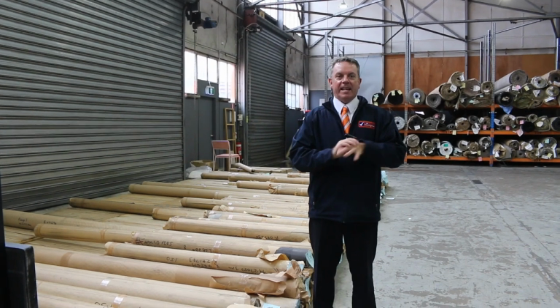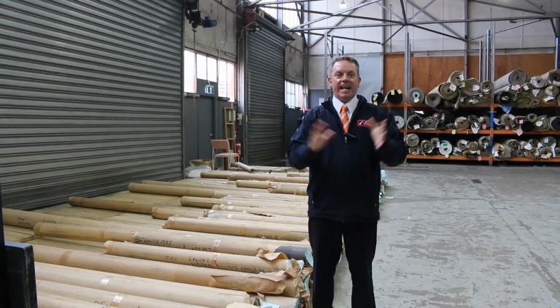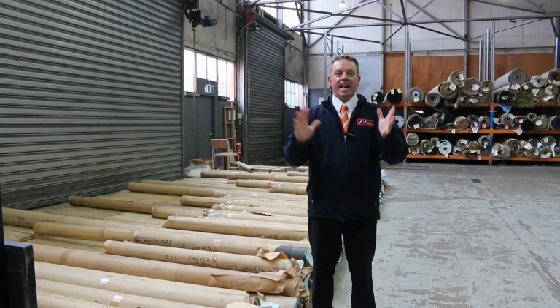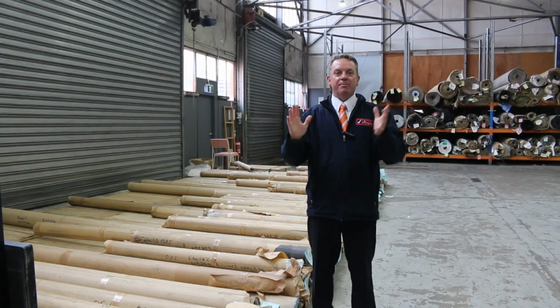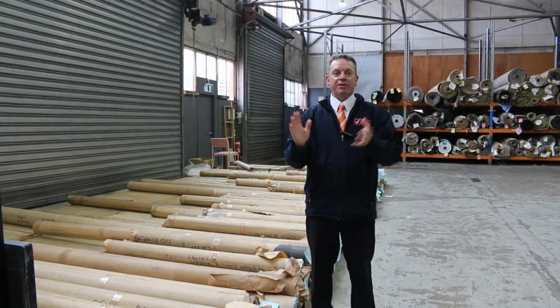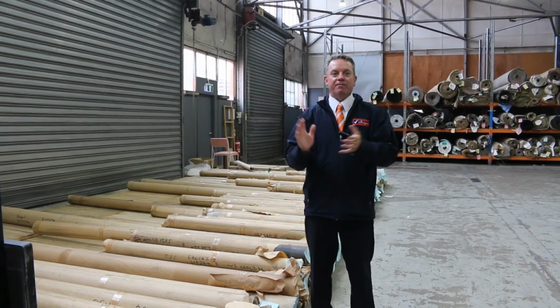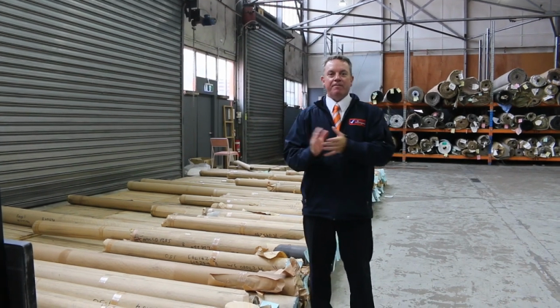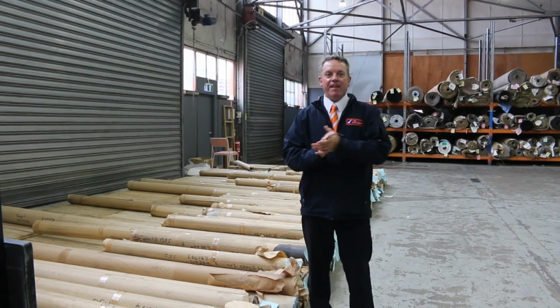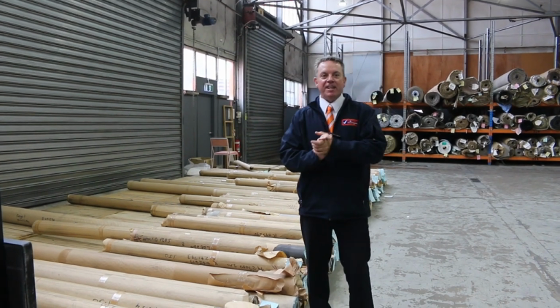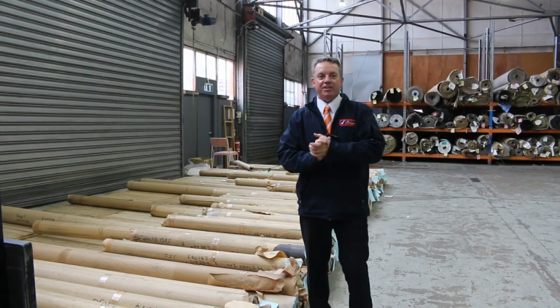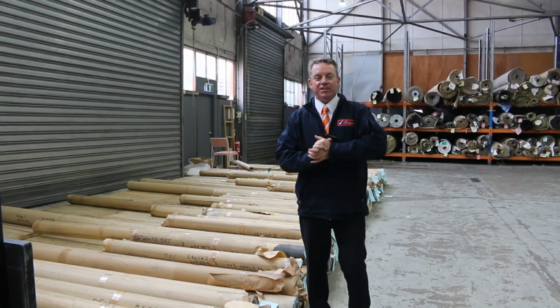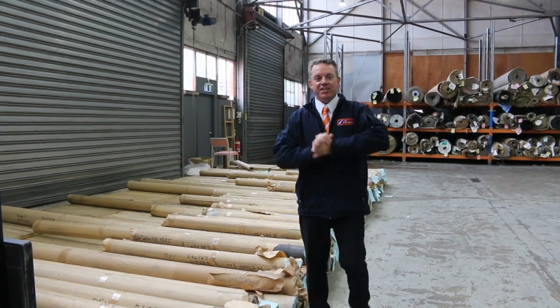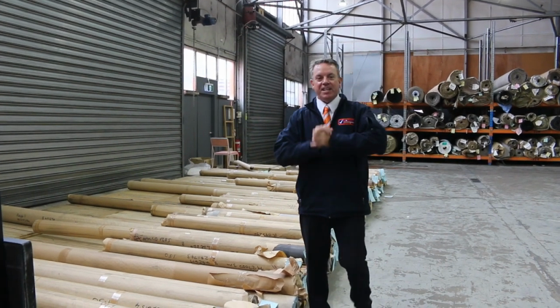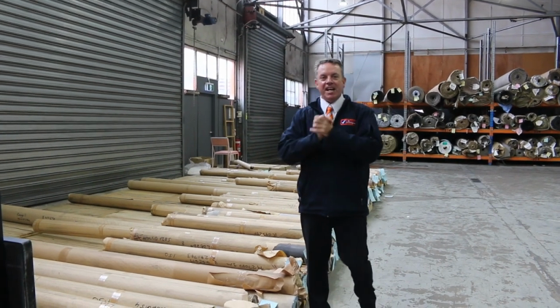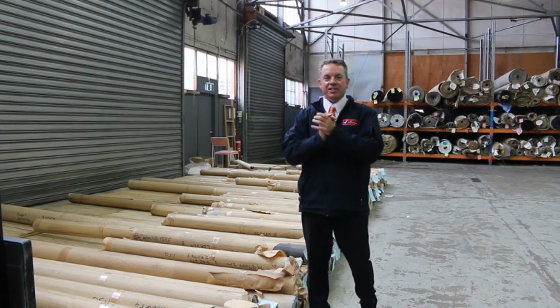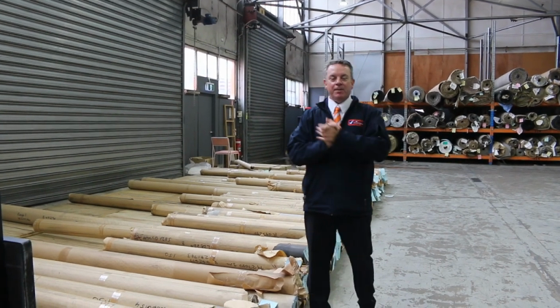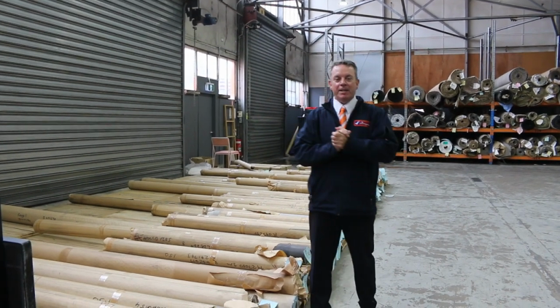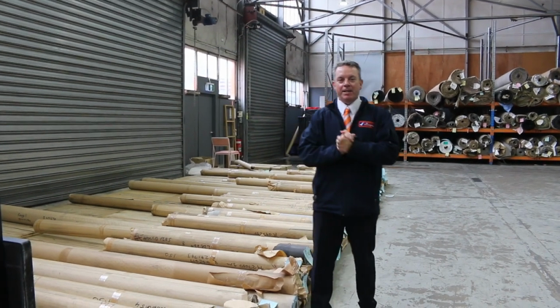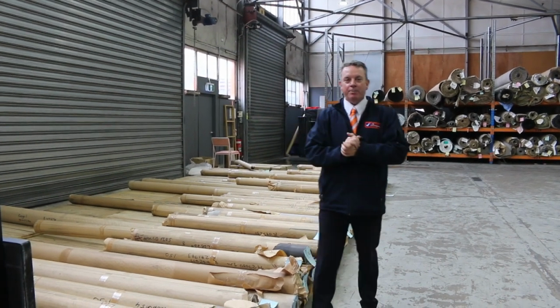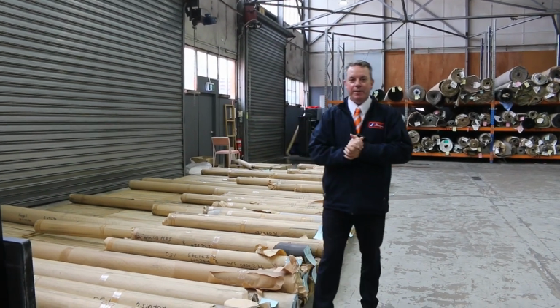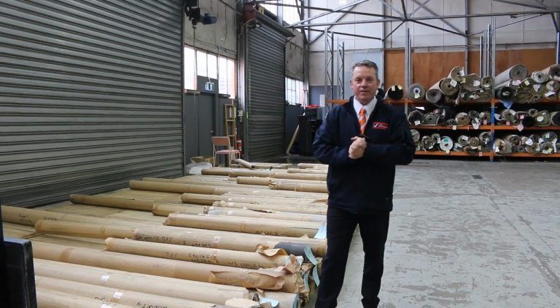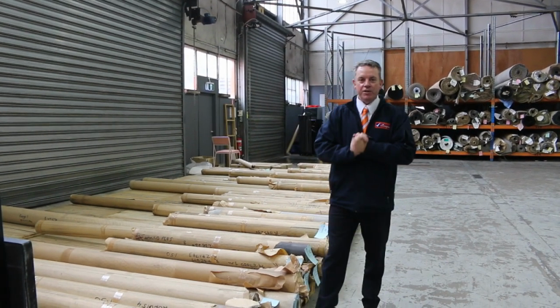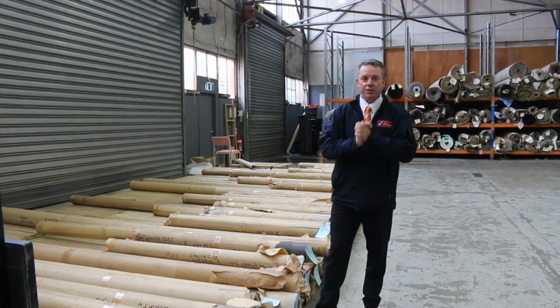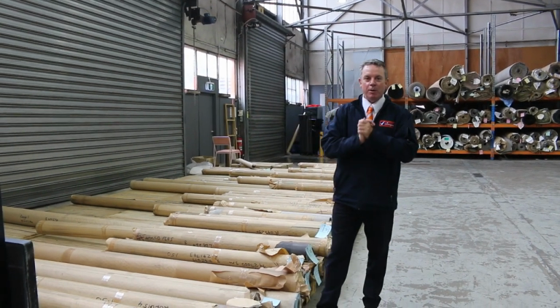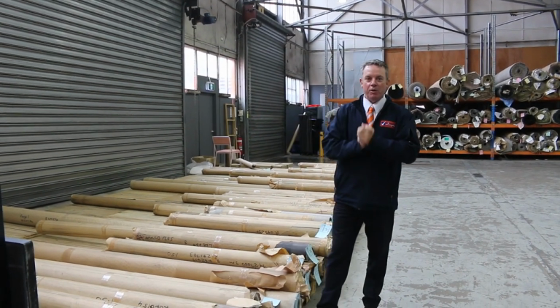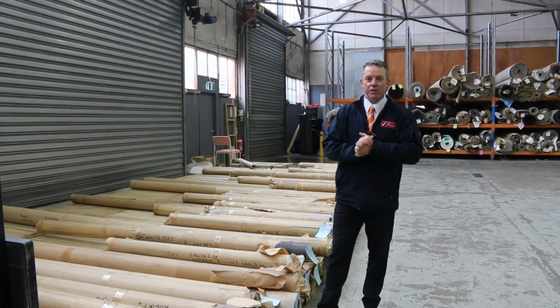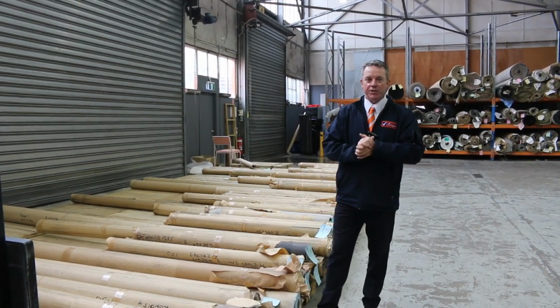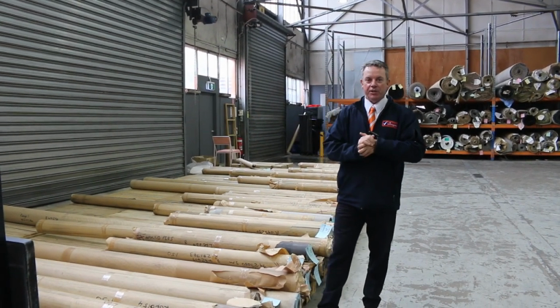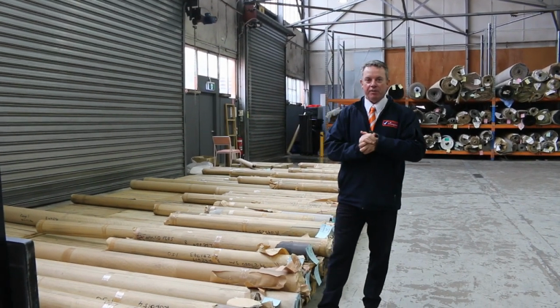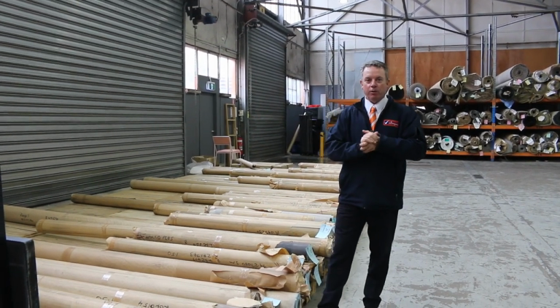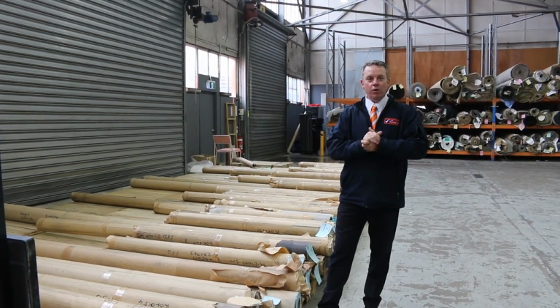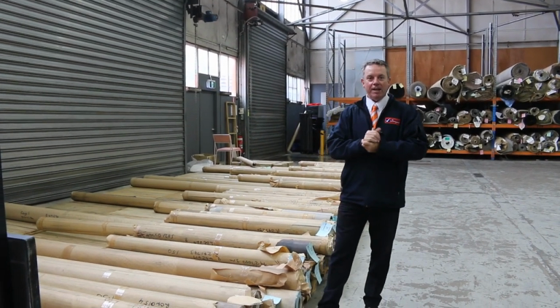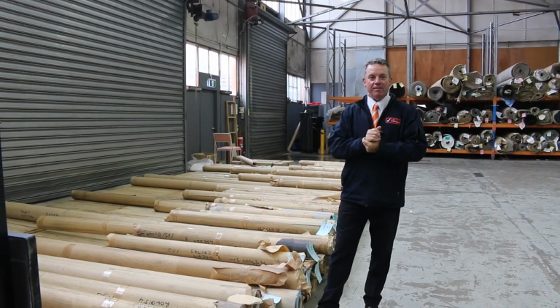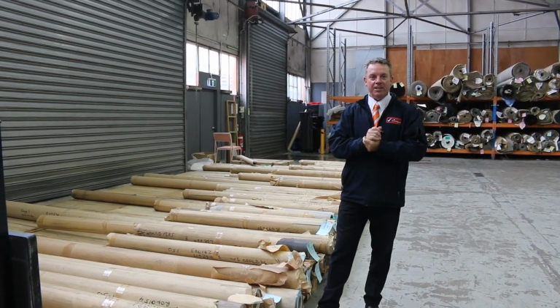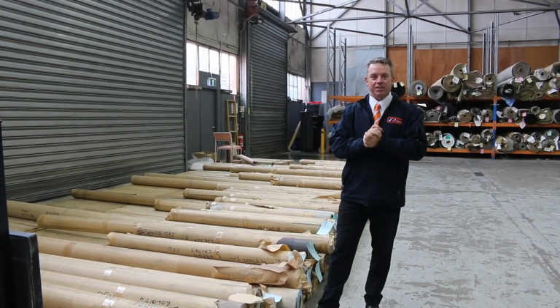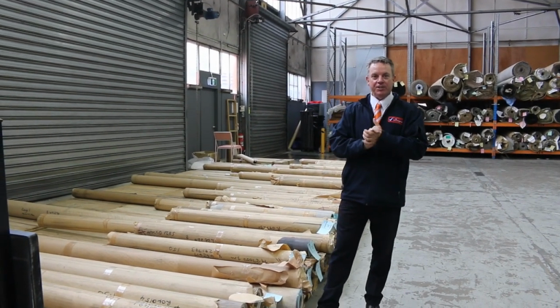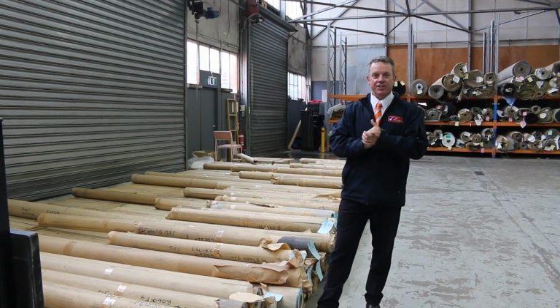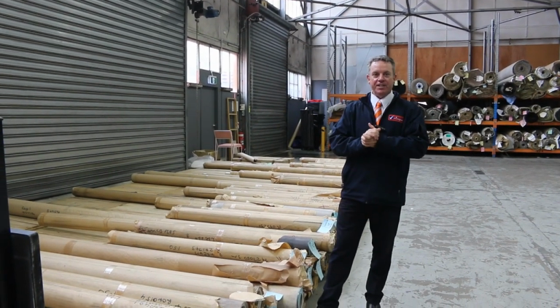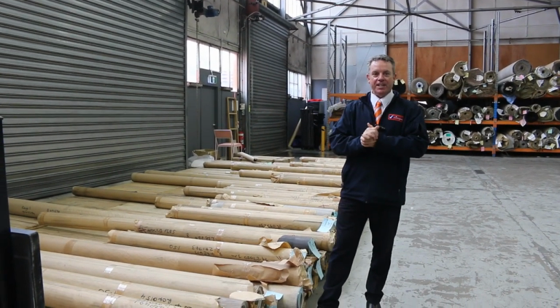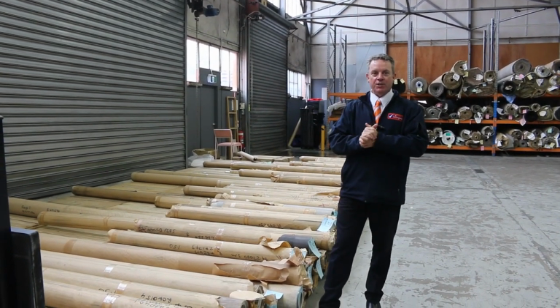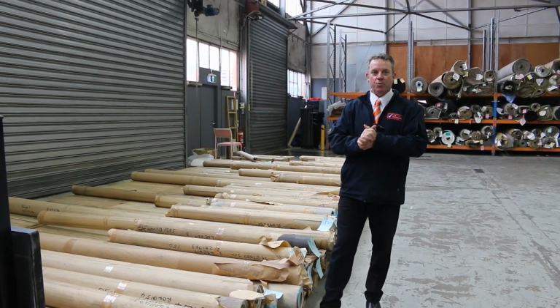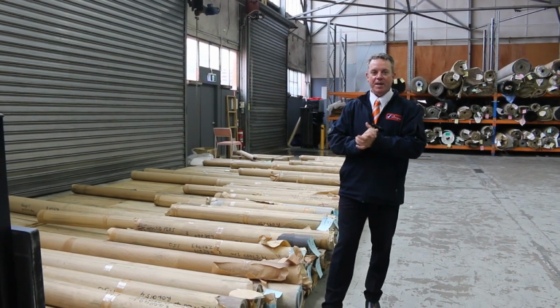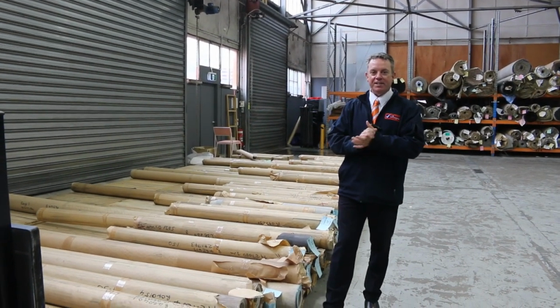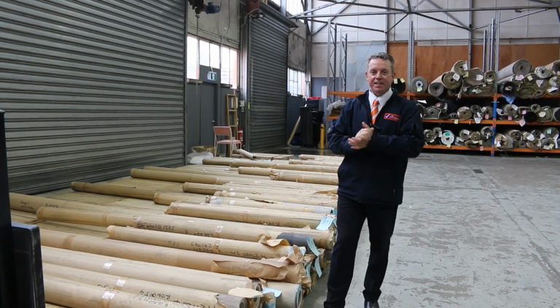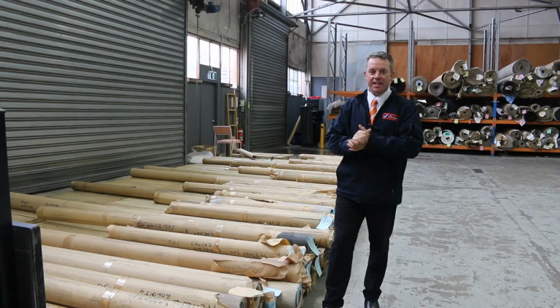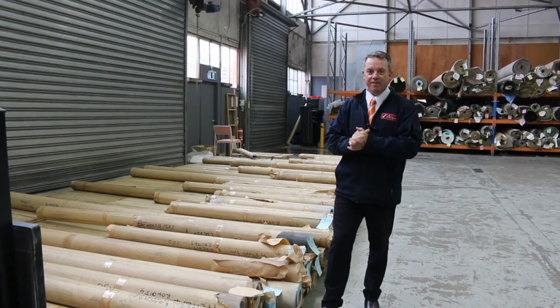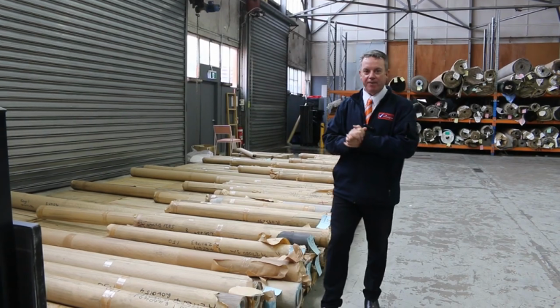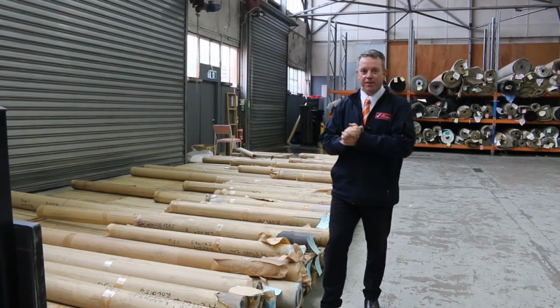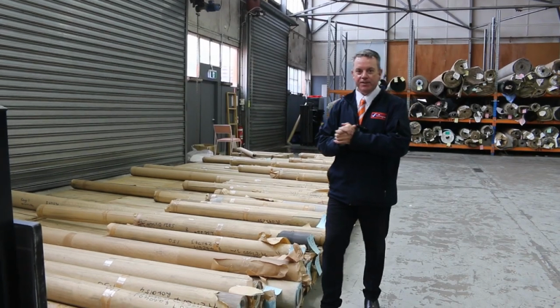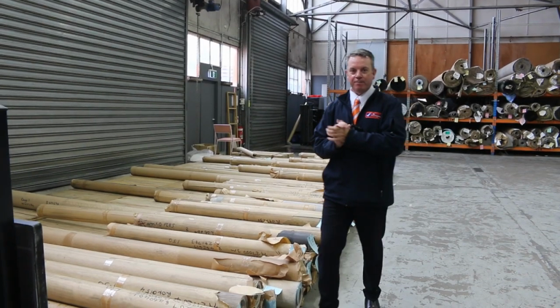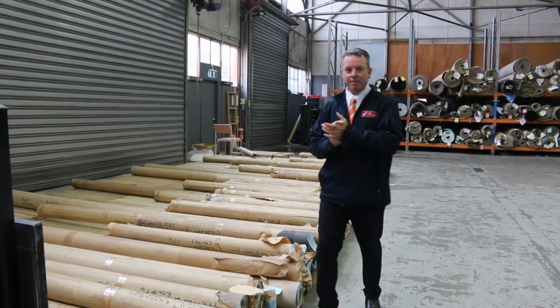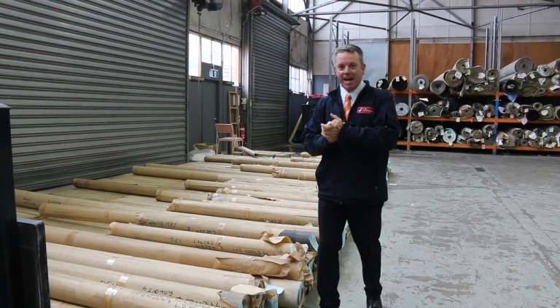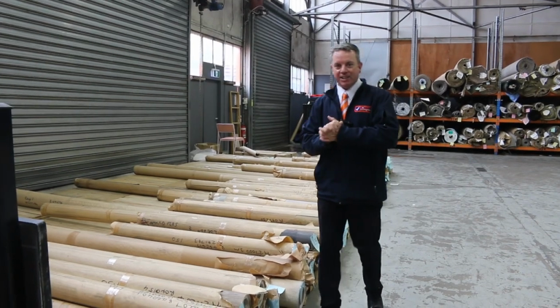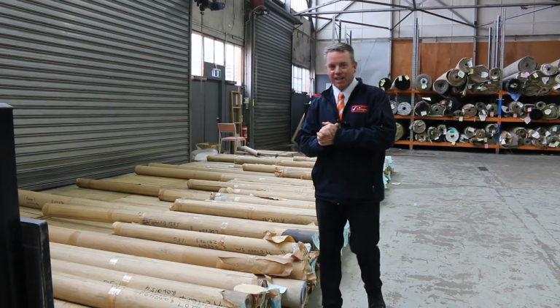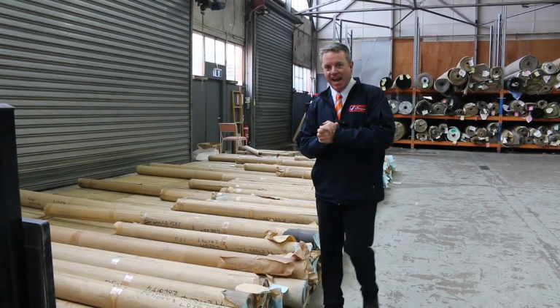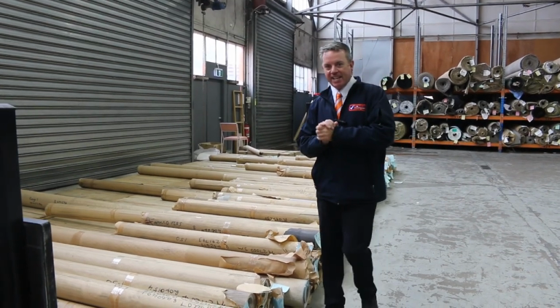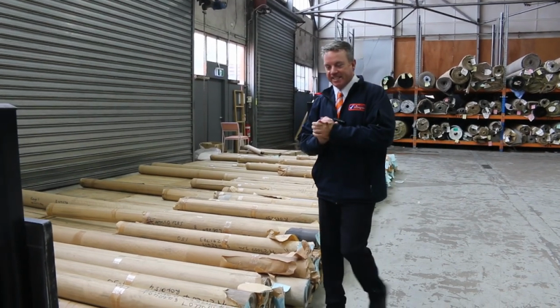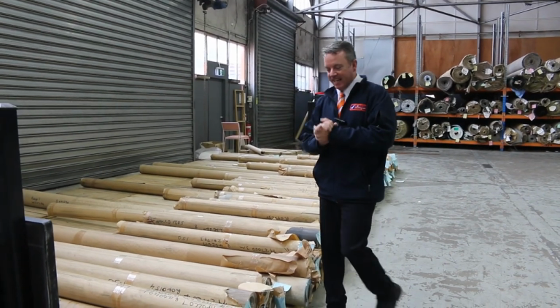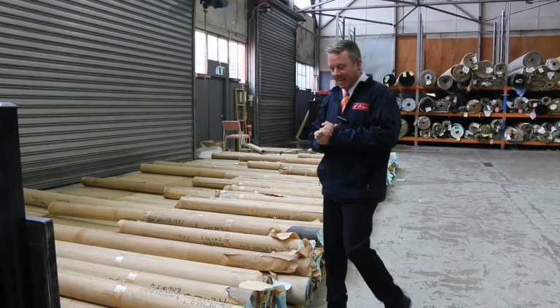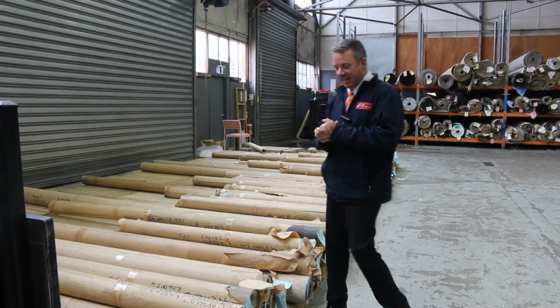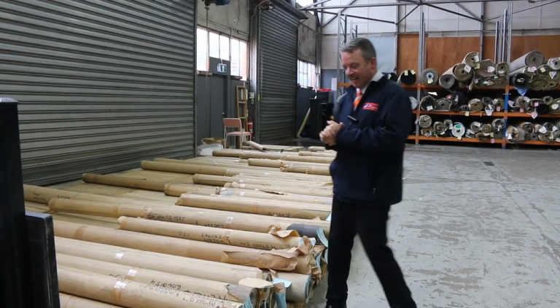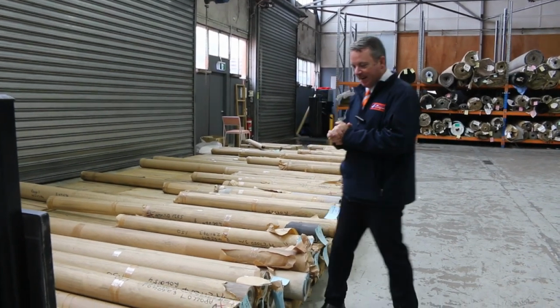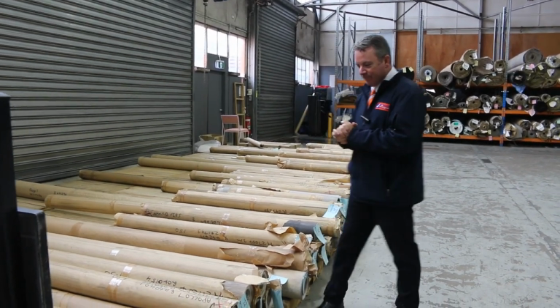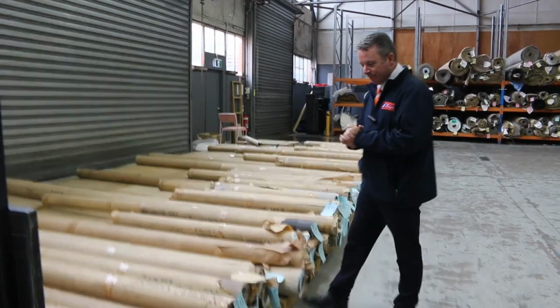G'day, I'm John from Fowler's Auction Sales. I'm here to preview tomorrow's floor covering auction — that's Wednesday the 1st of March at 10am.